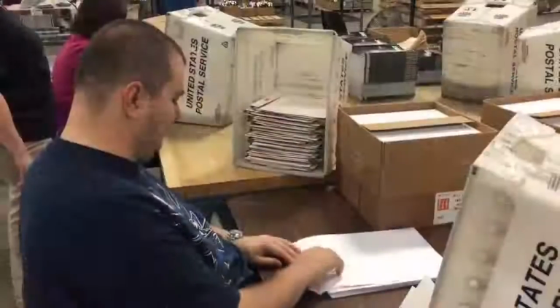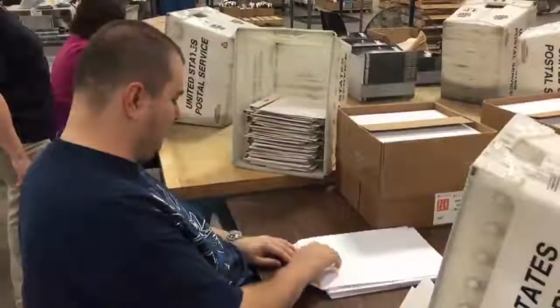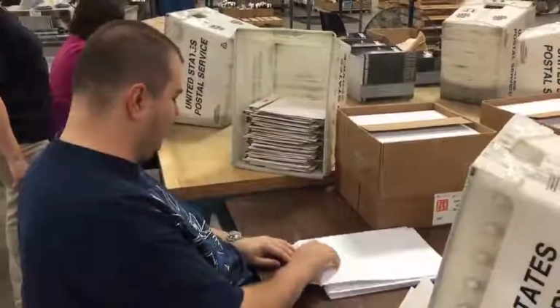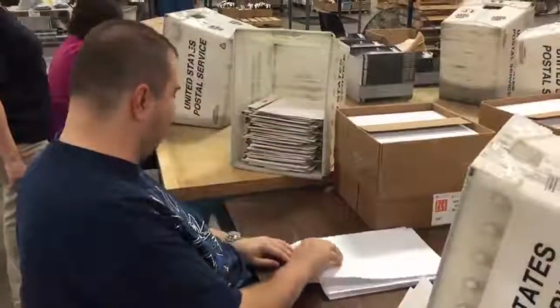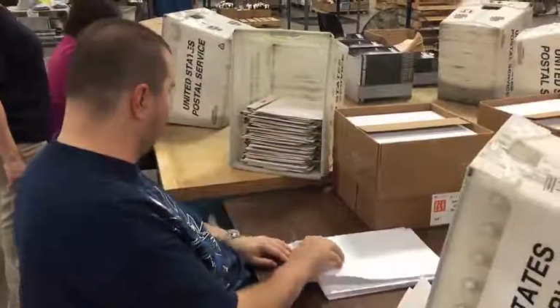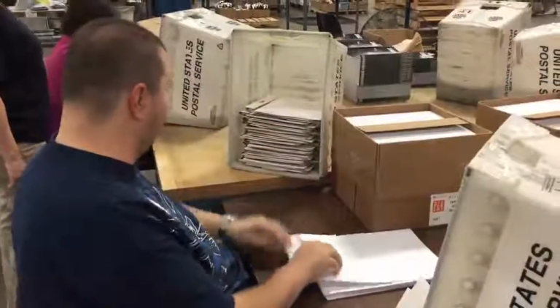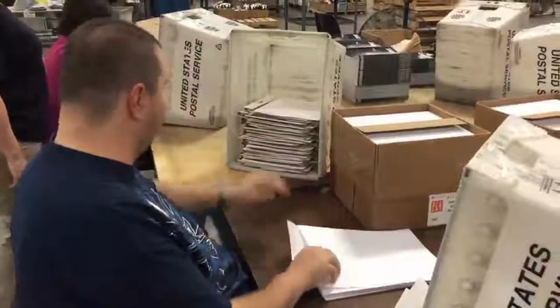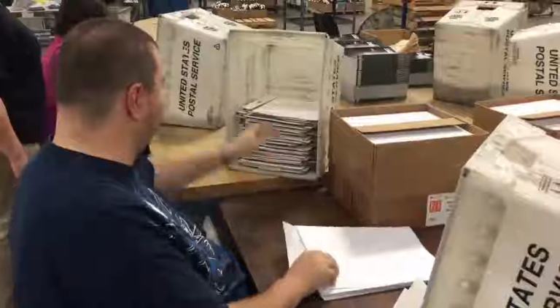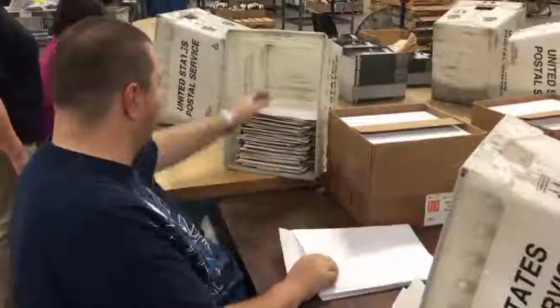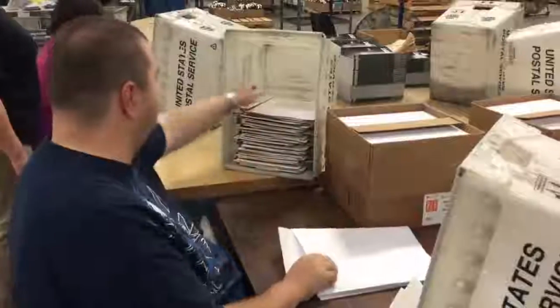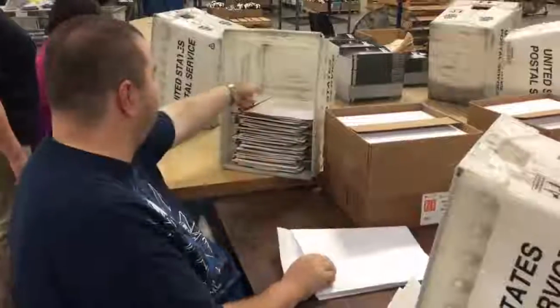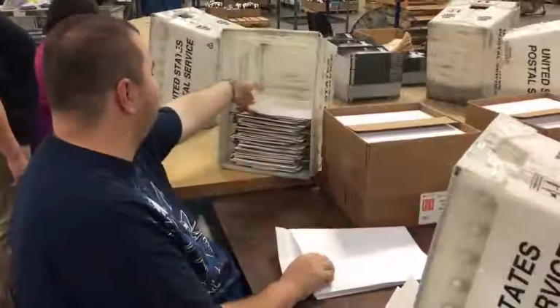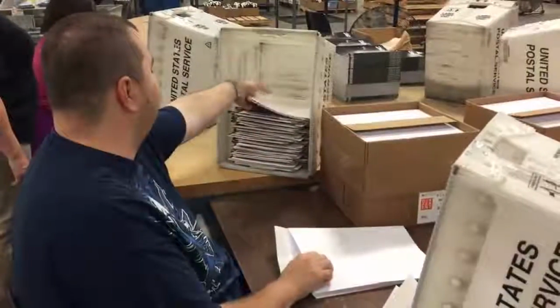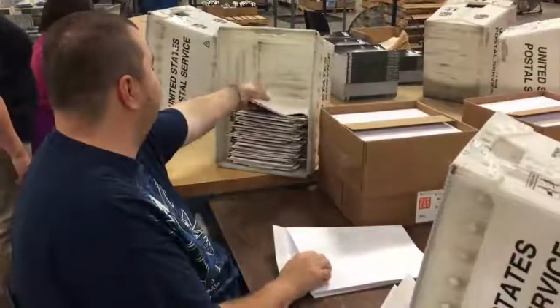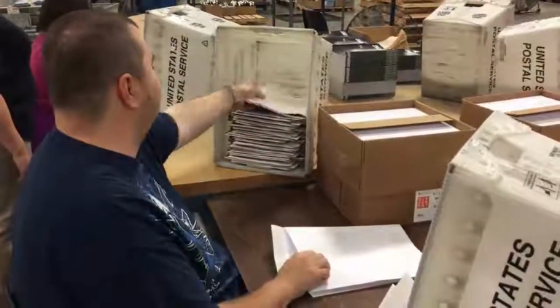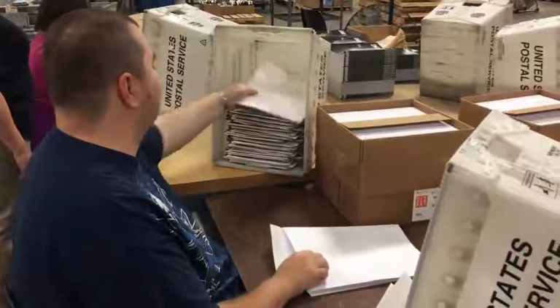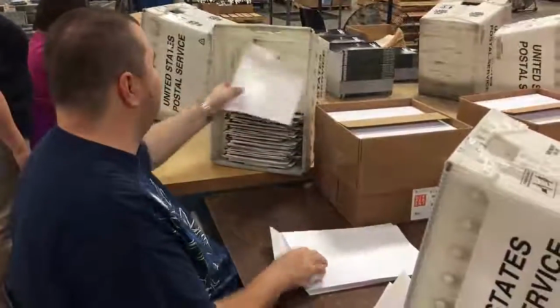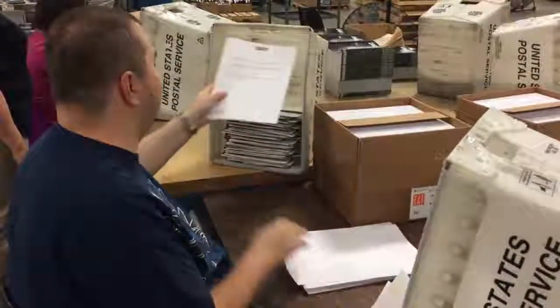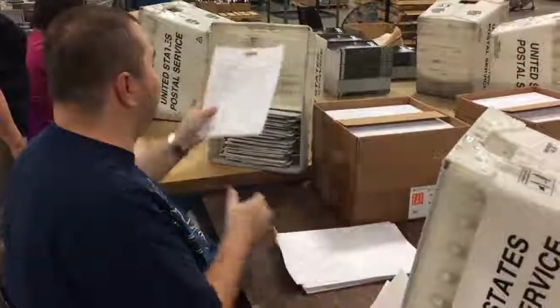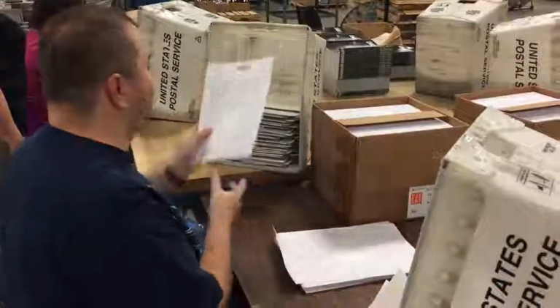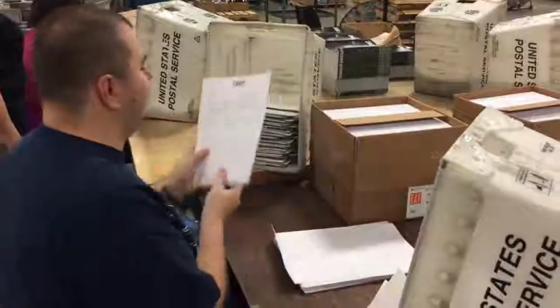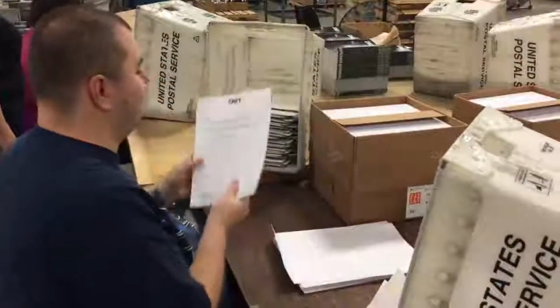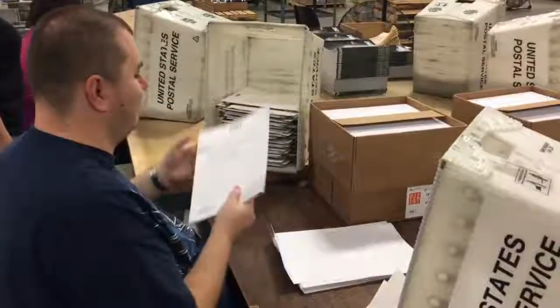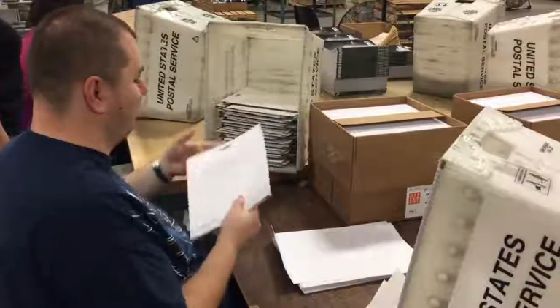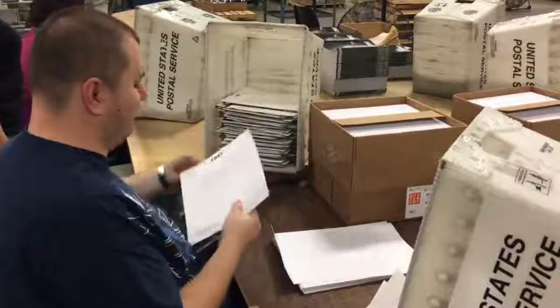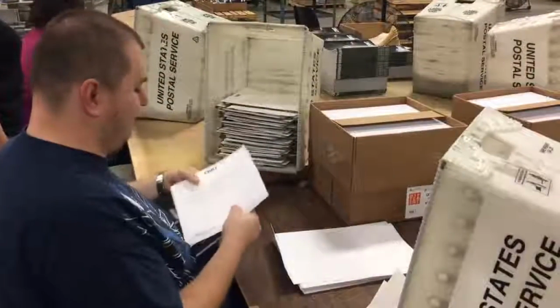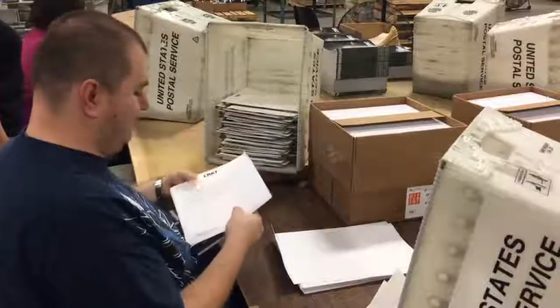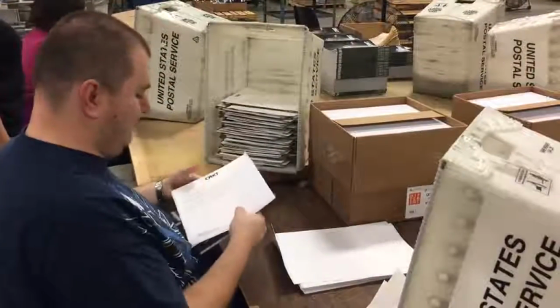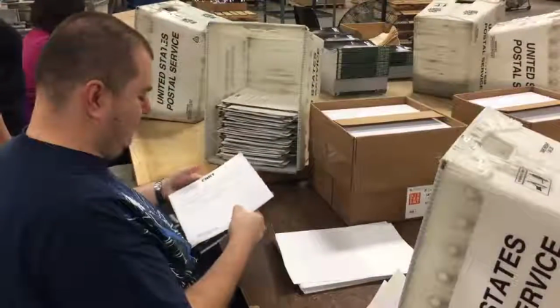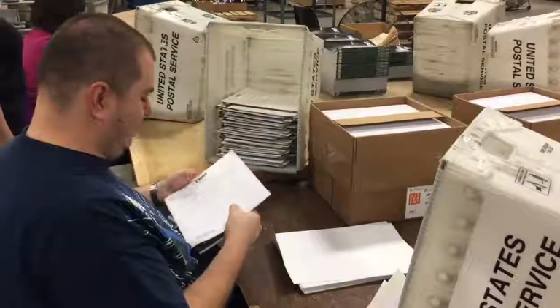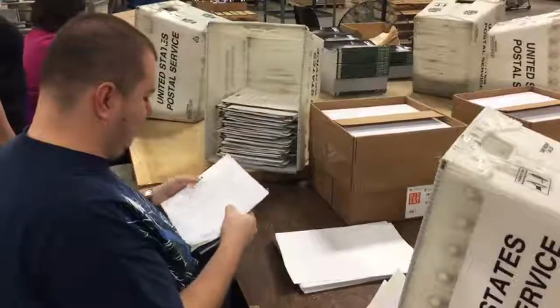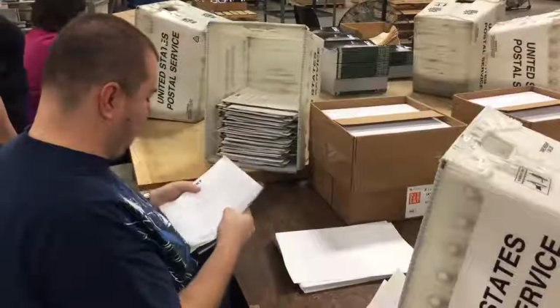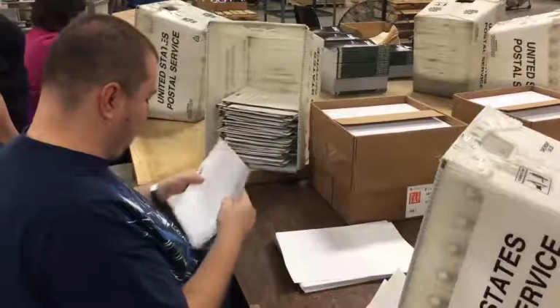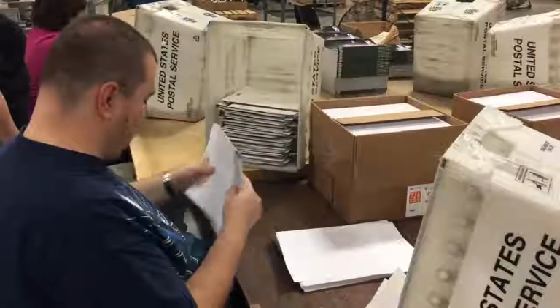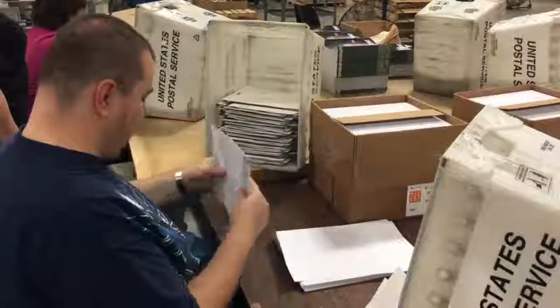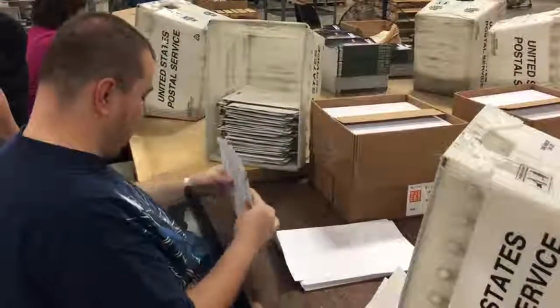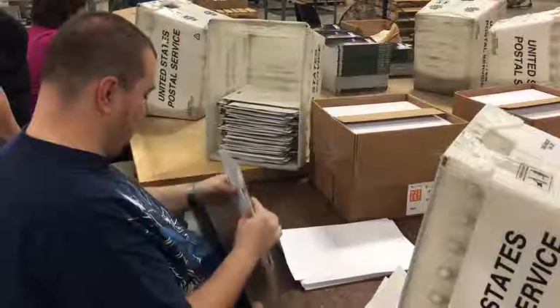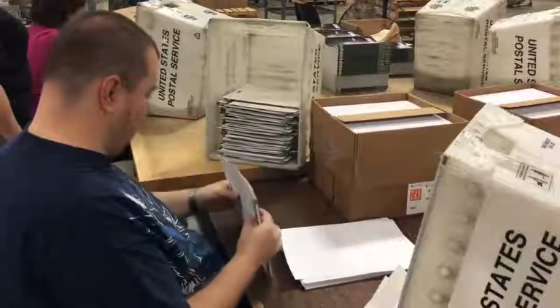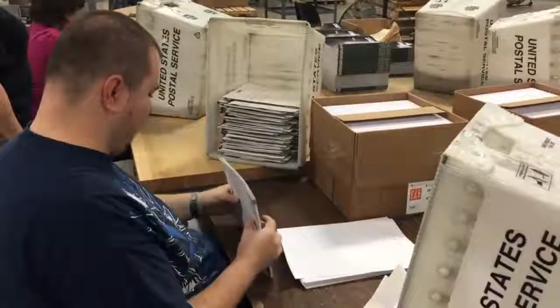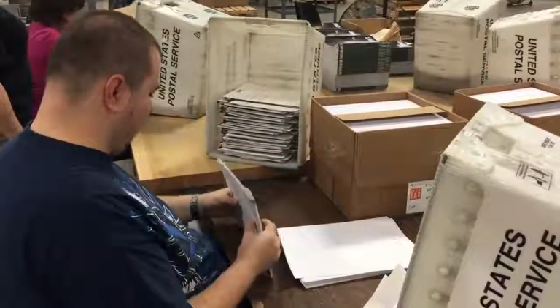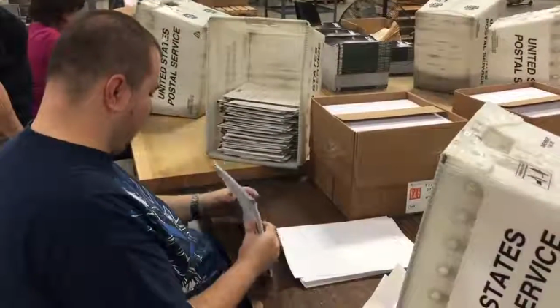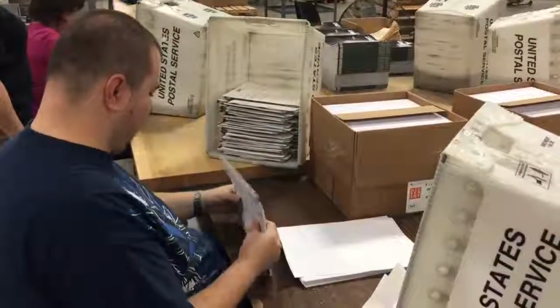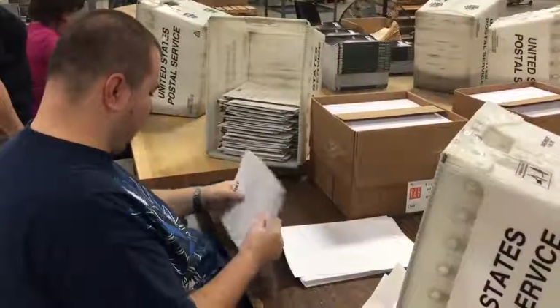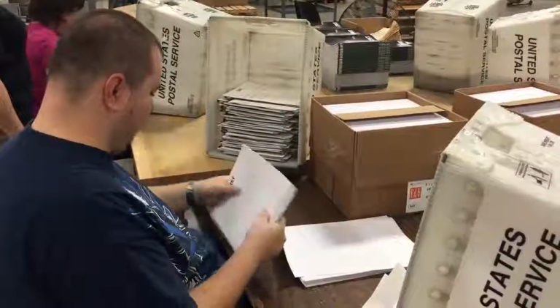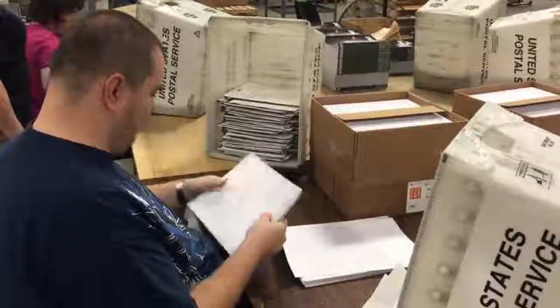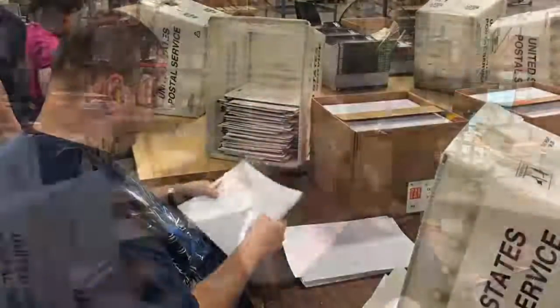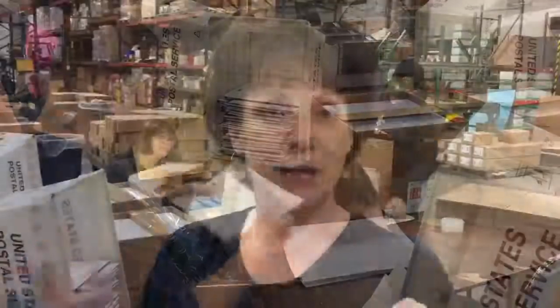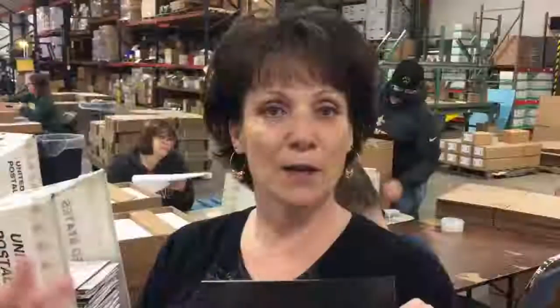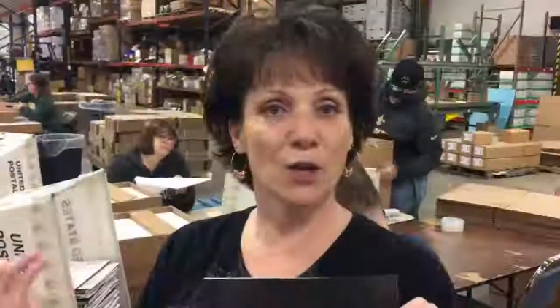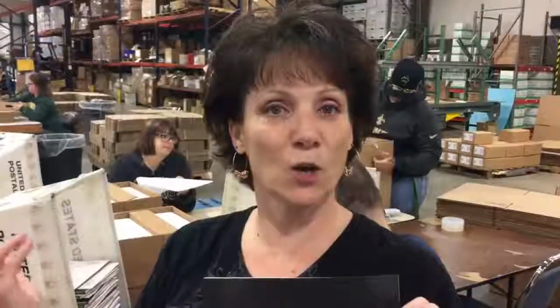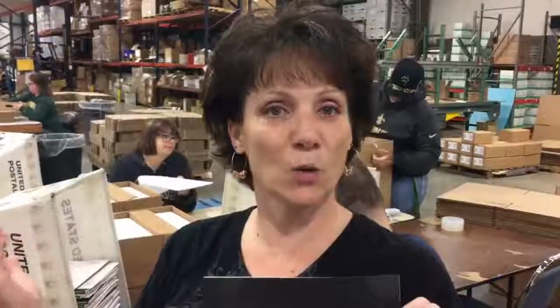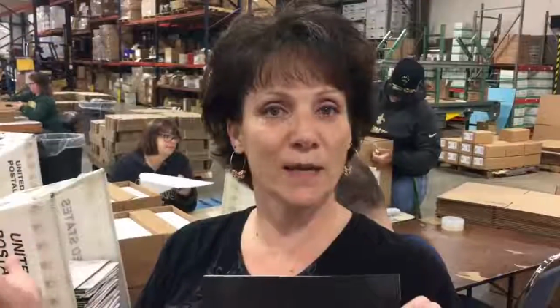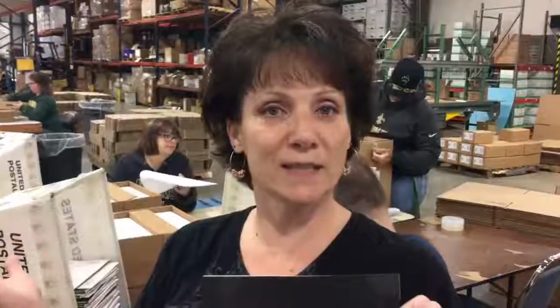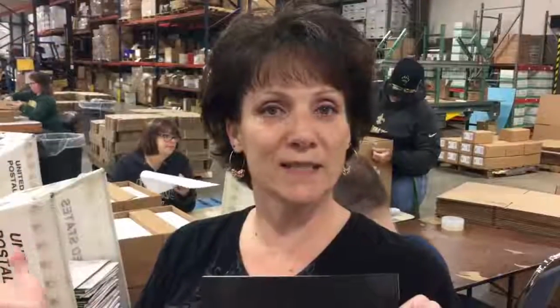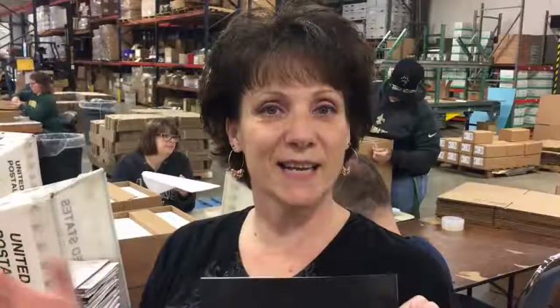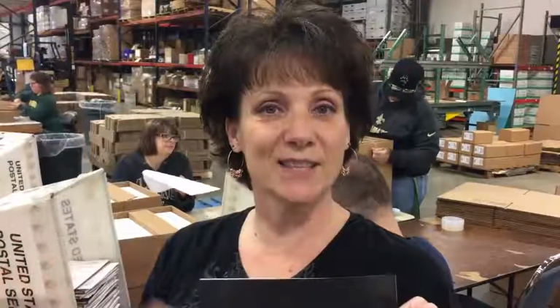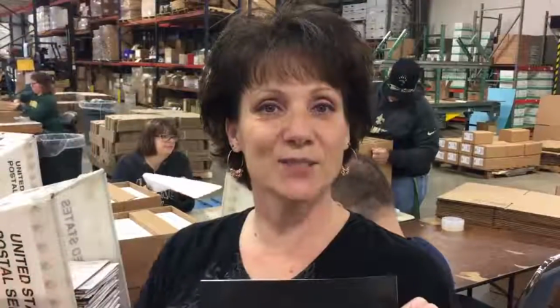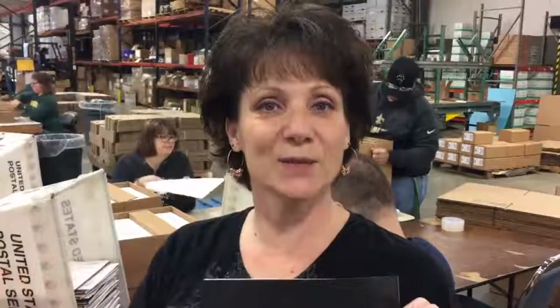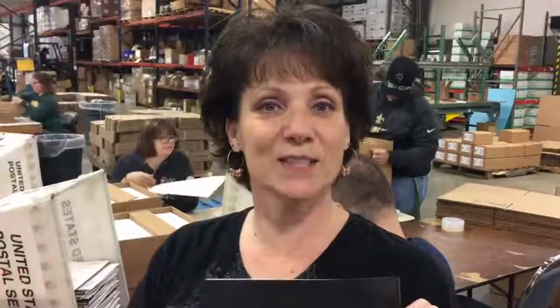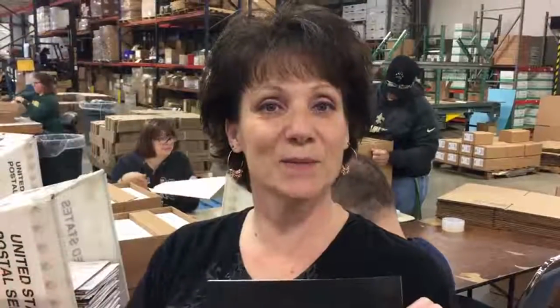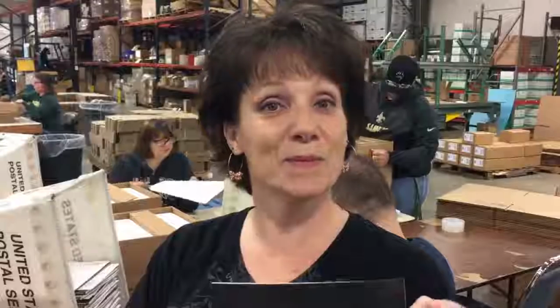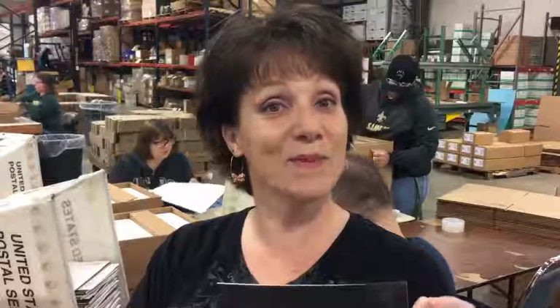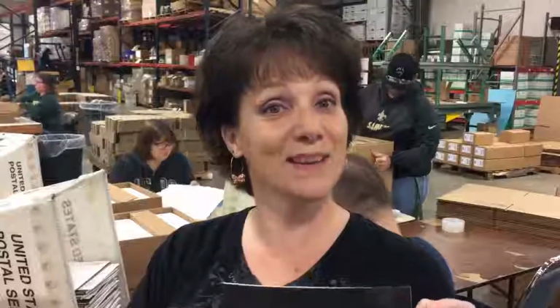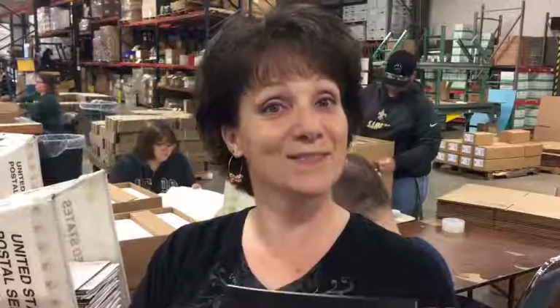How many are we looking at? We're looking at a thousand today. And we have a couple new people learning how to collate today, so it's going to be fun.